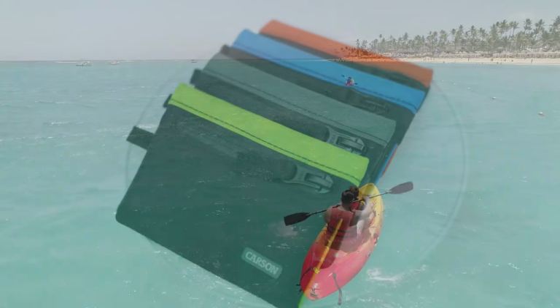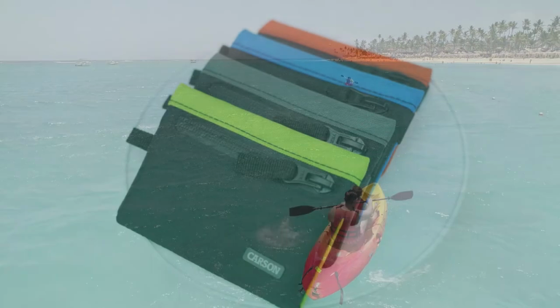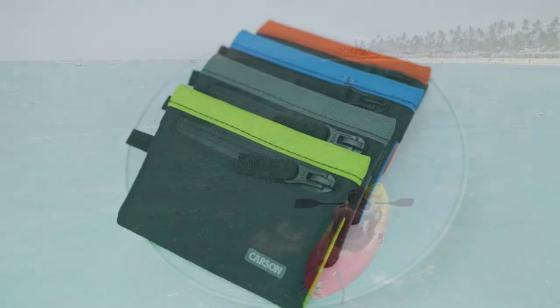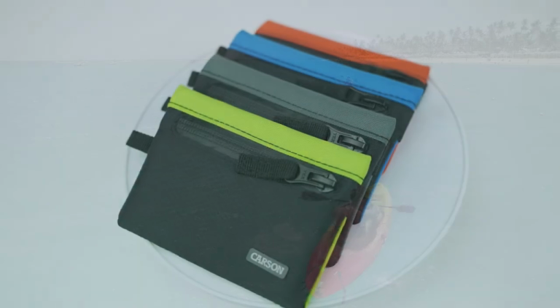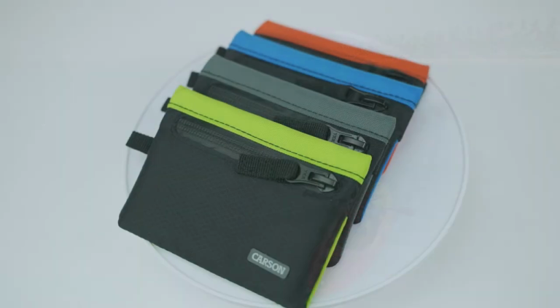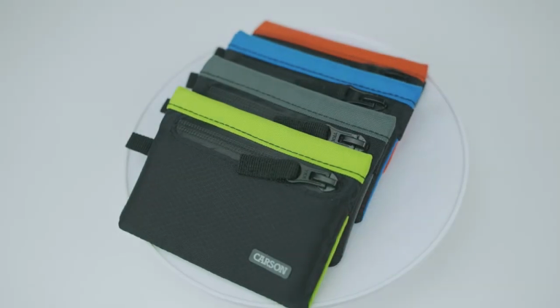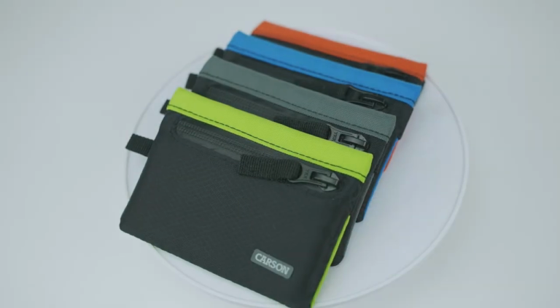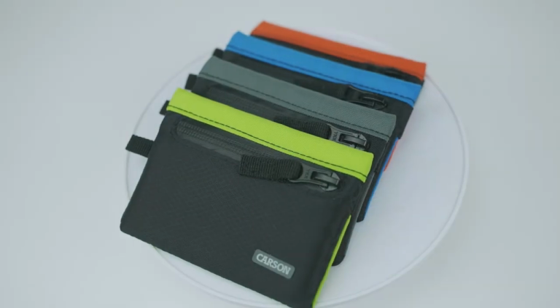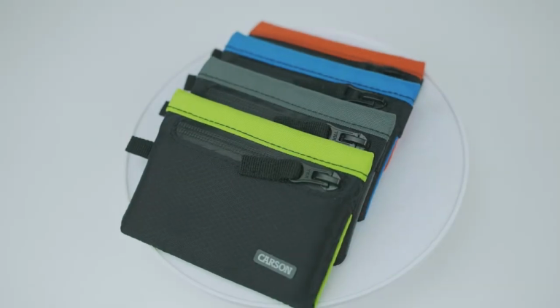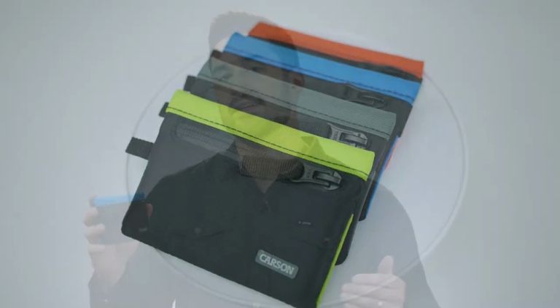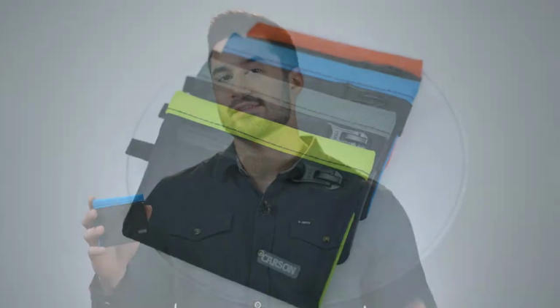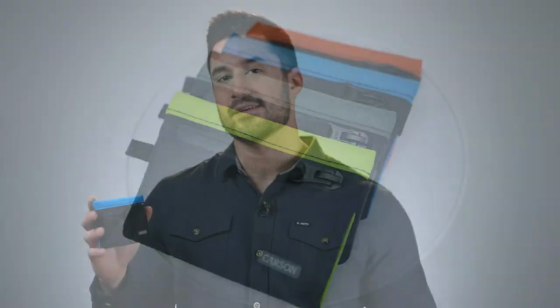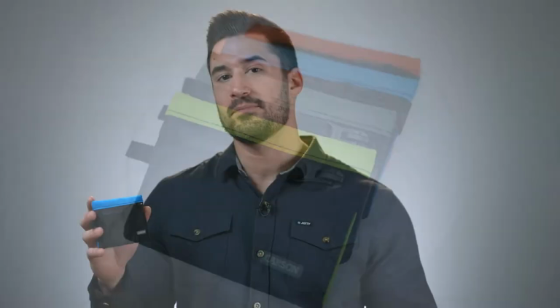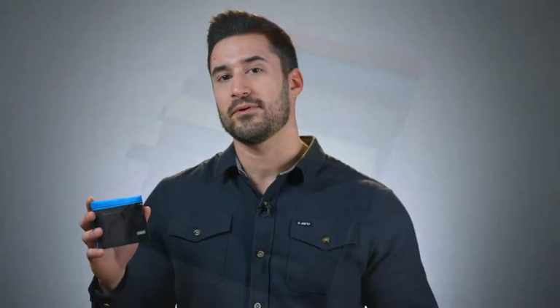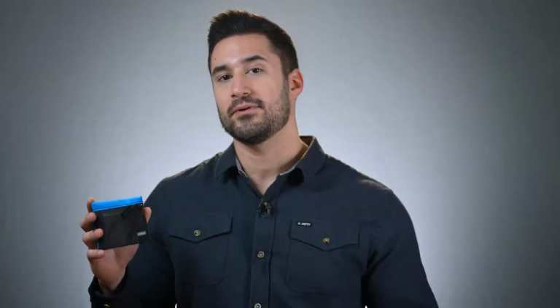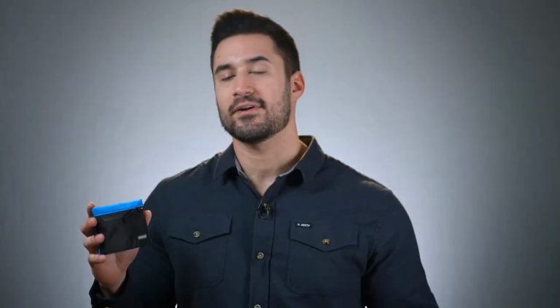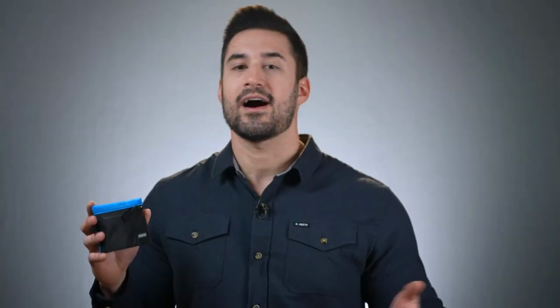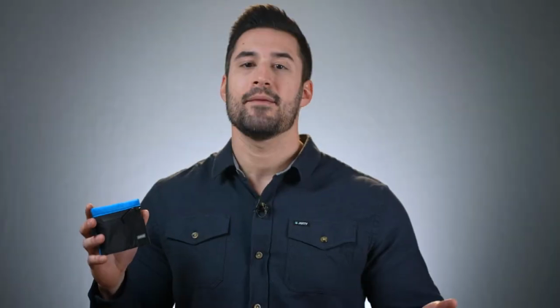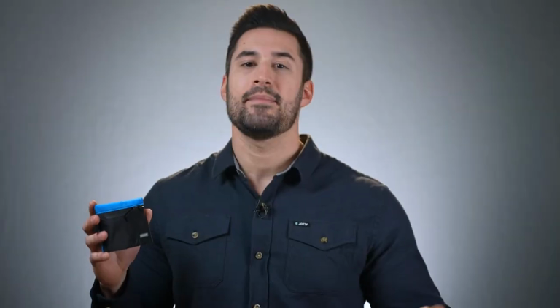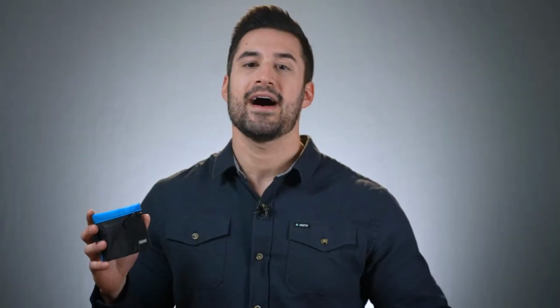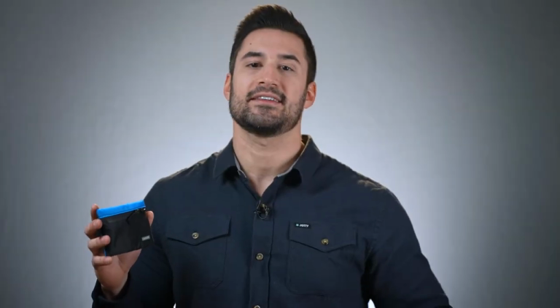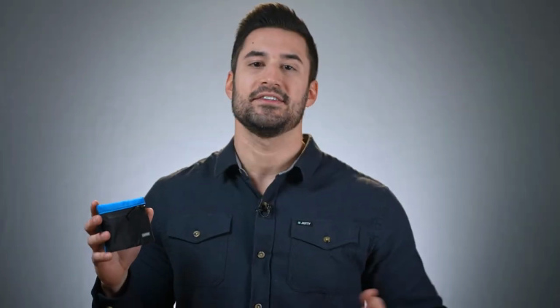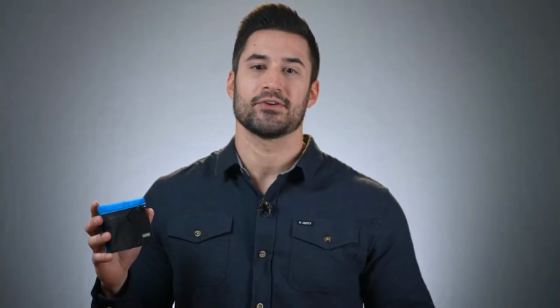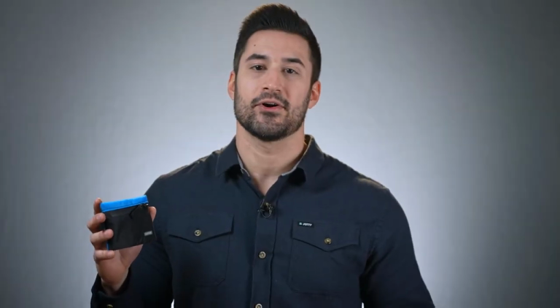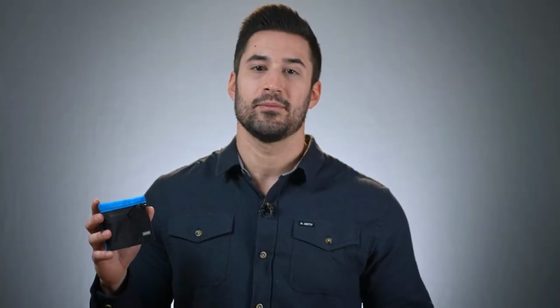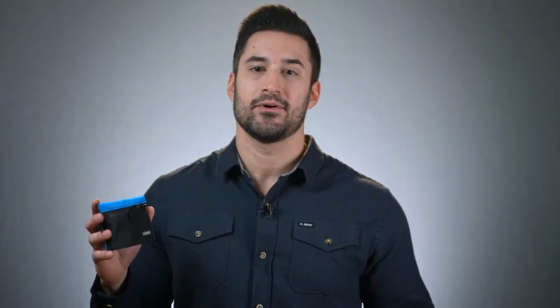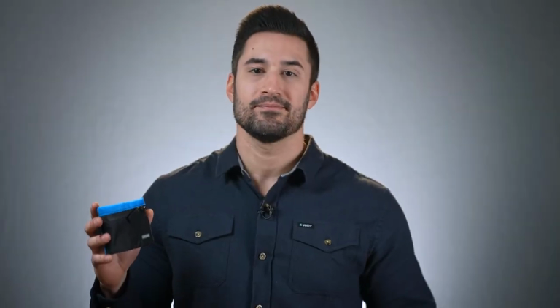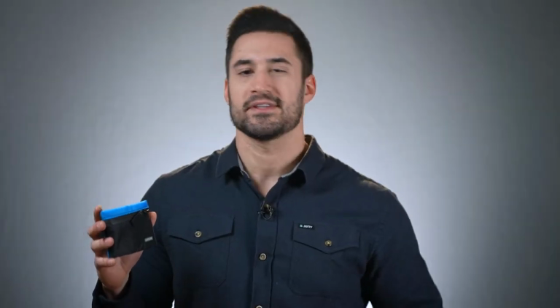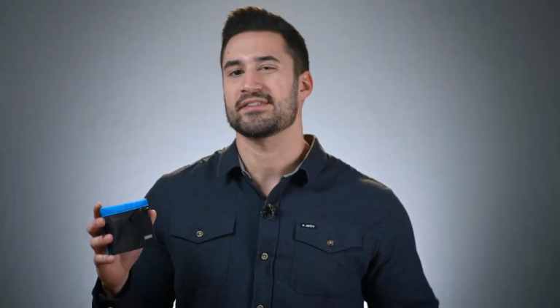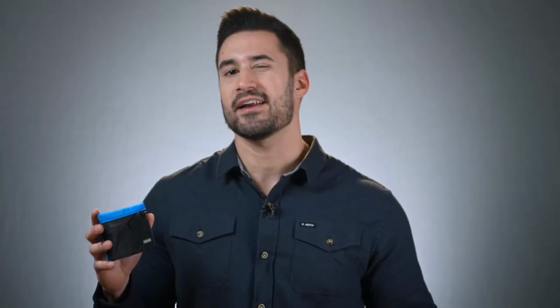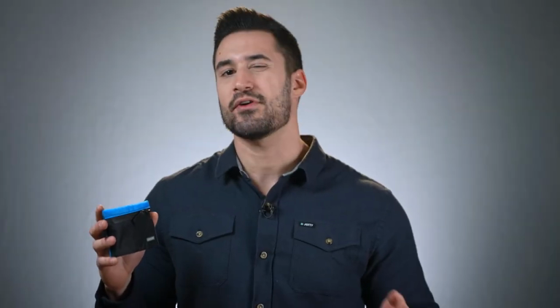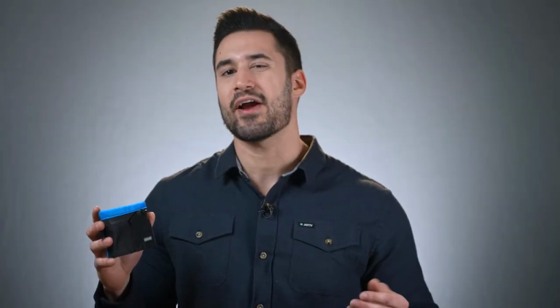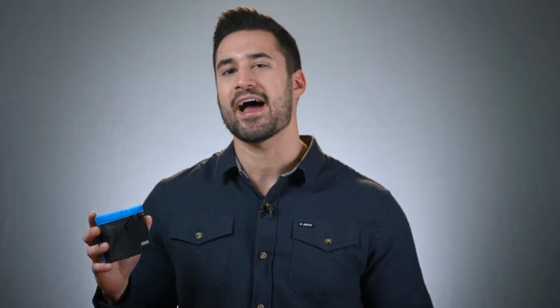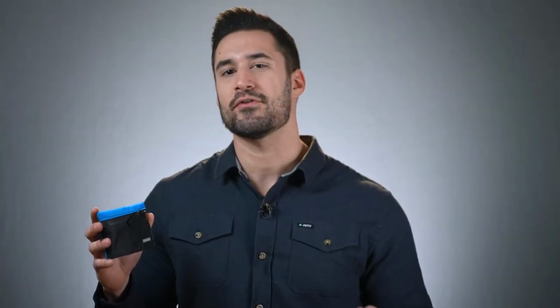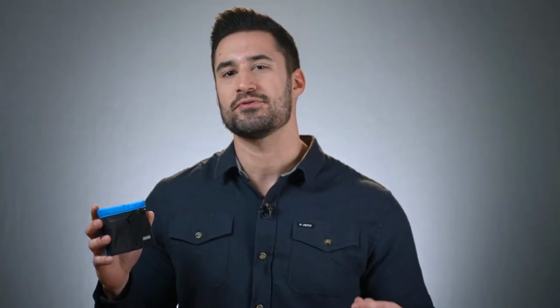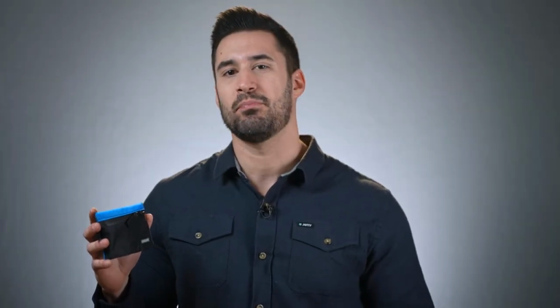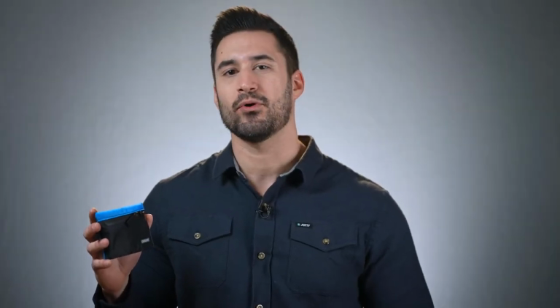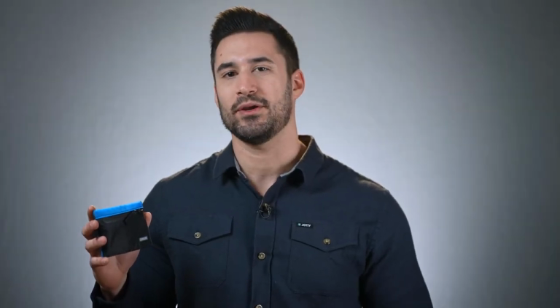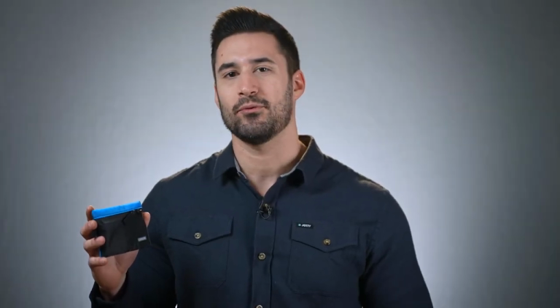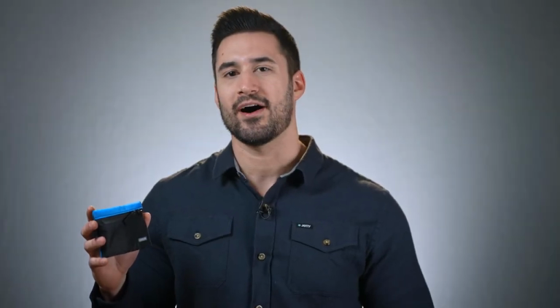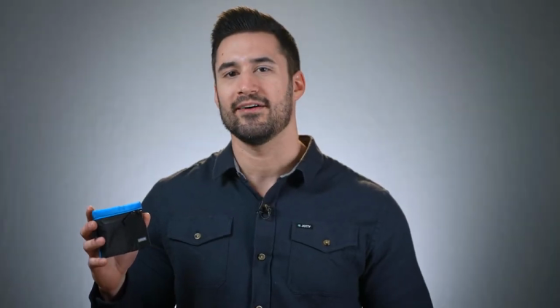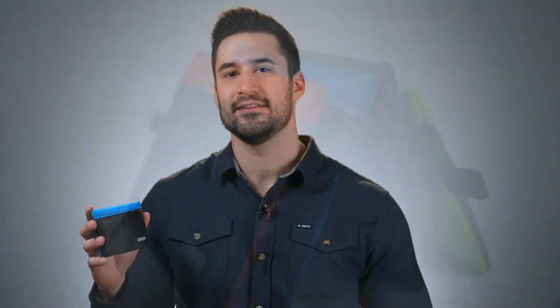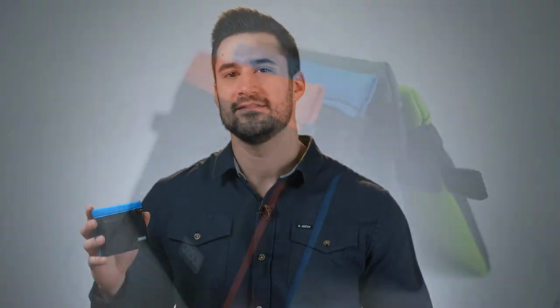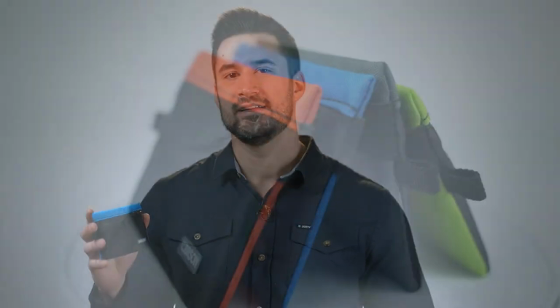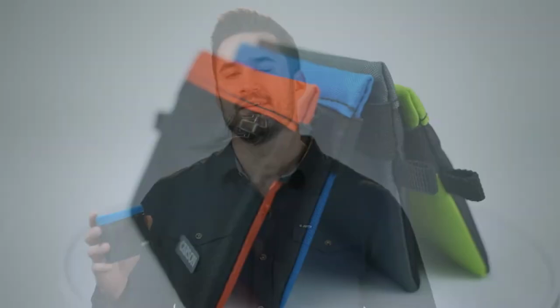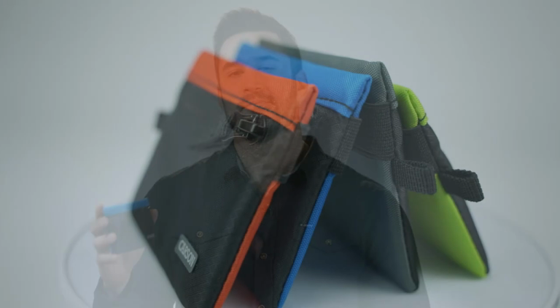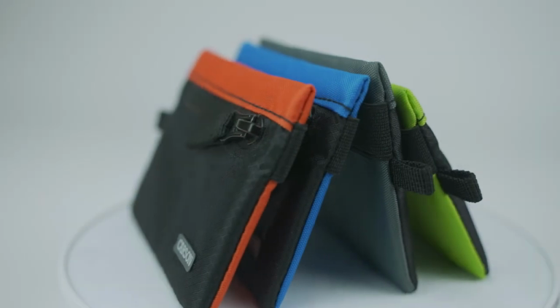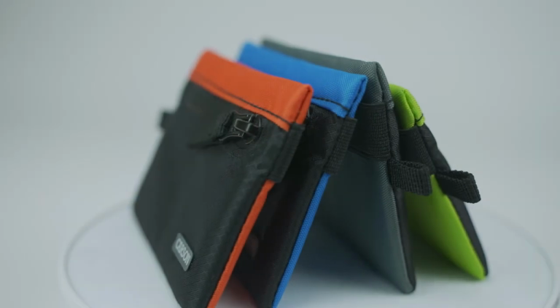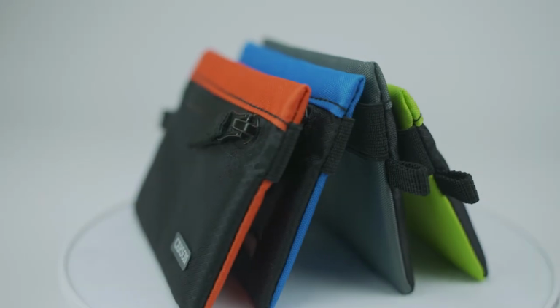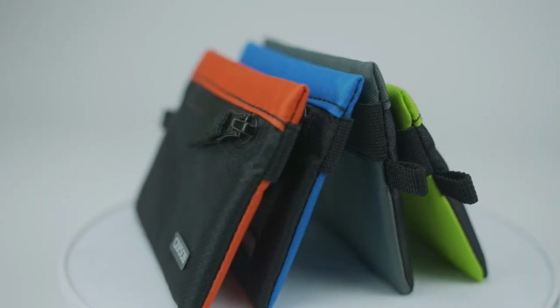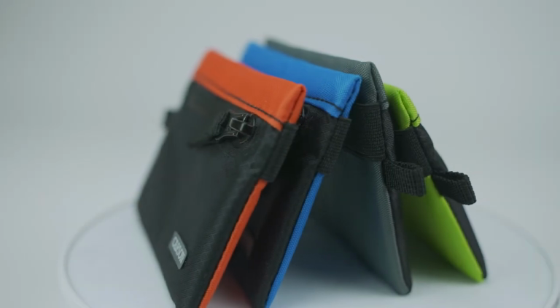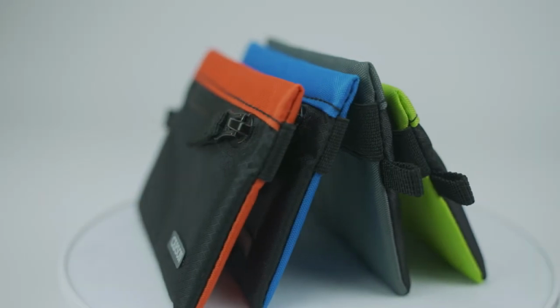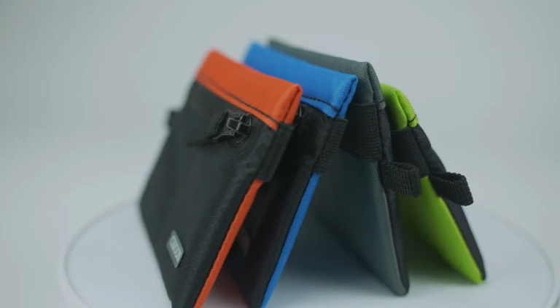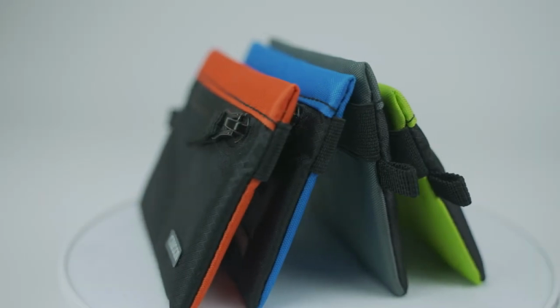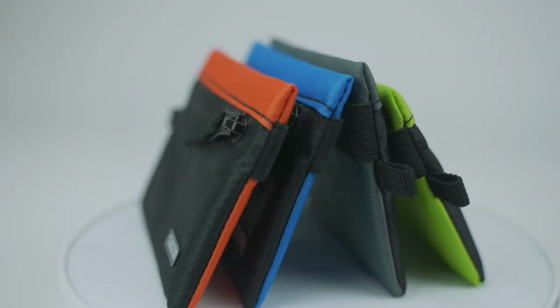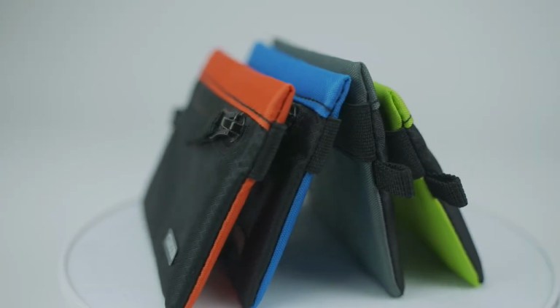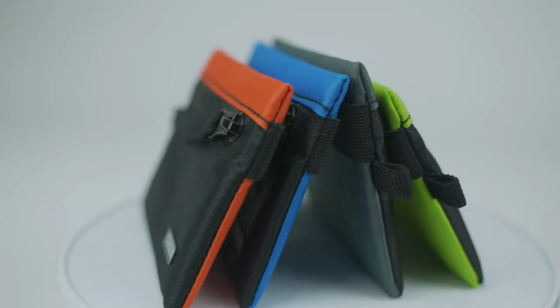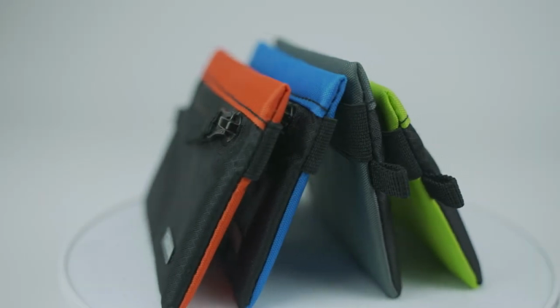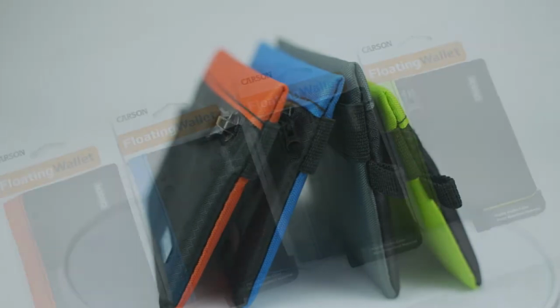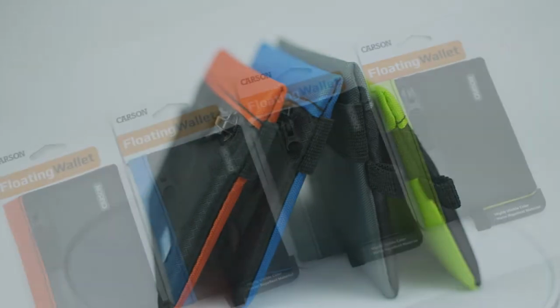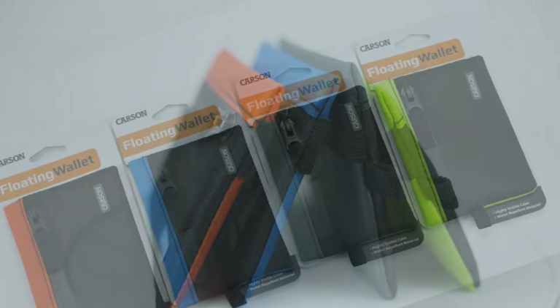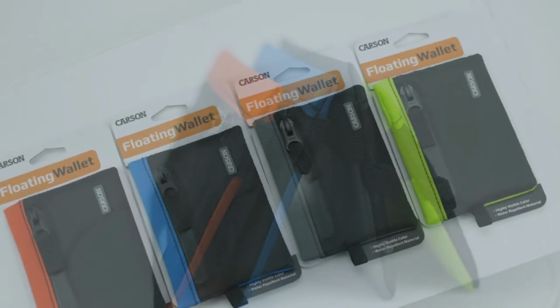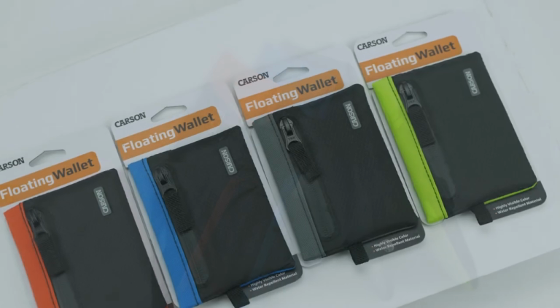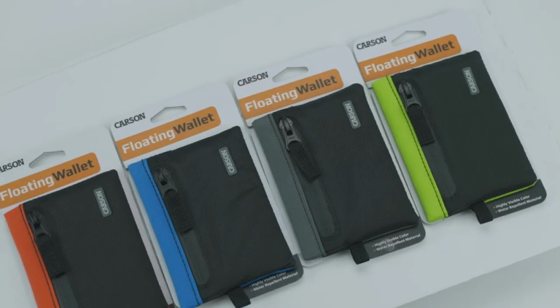So if you need something simple, compact, and durable instead of your average bulky wallet, make sure you have one of these around at all times.